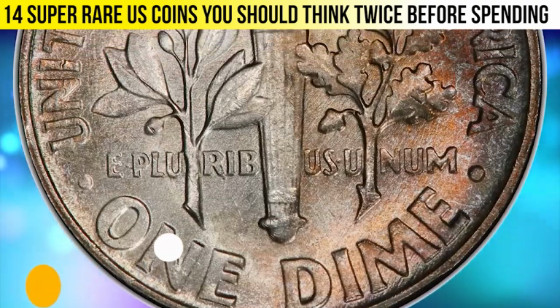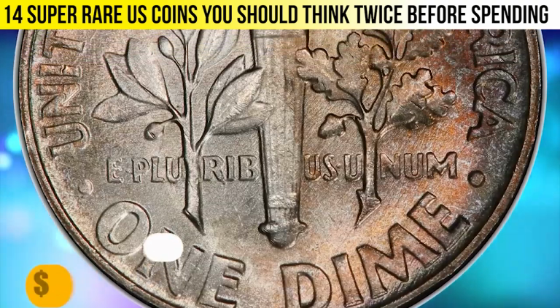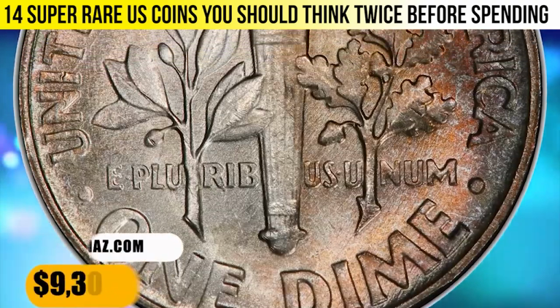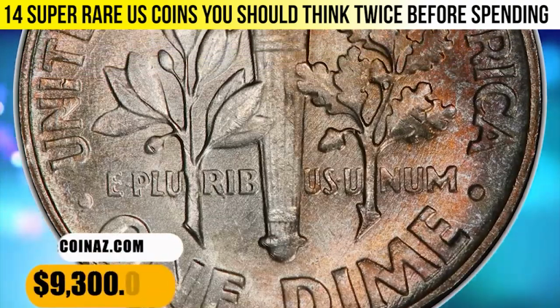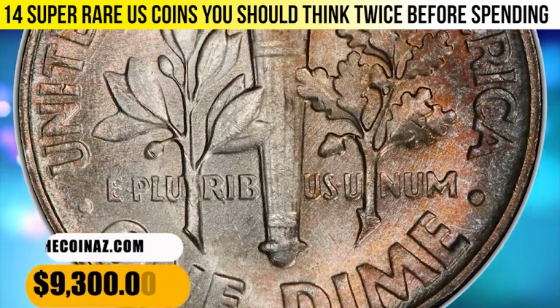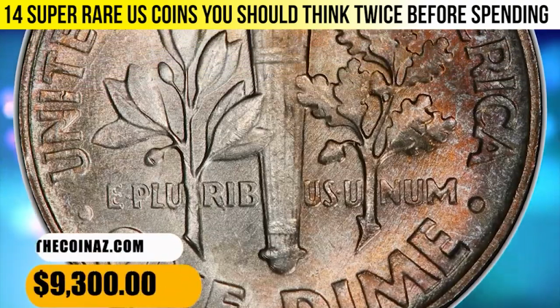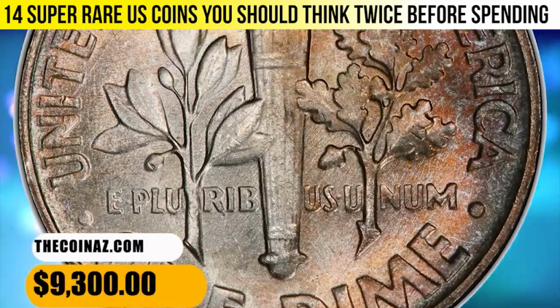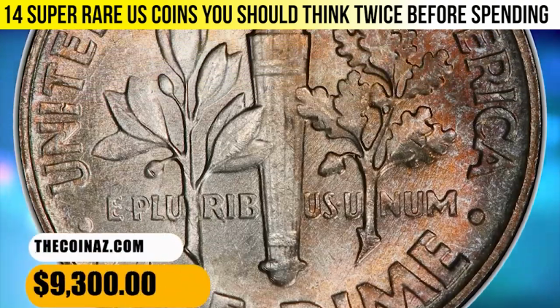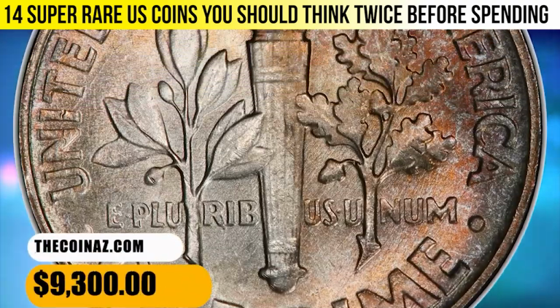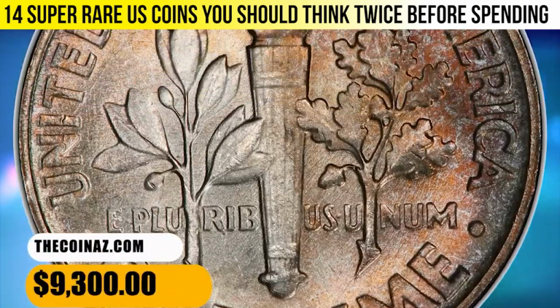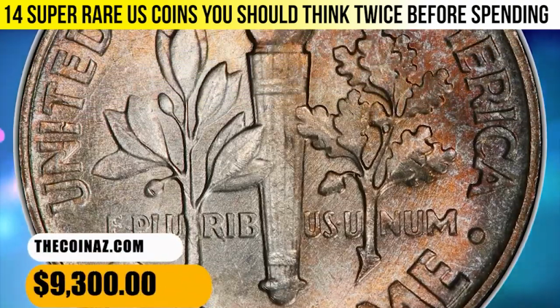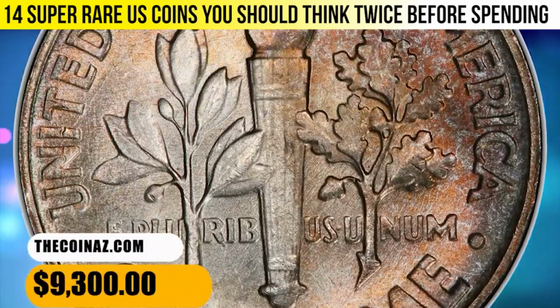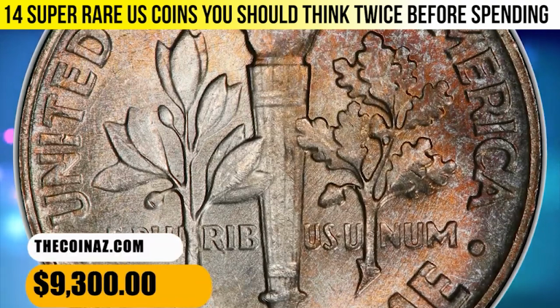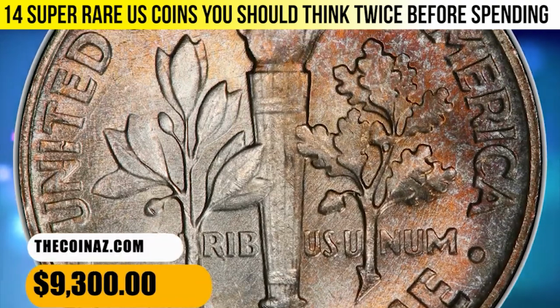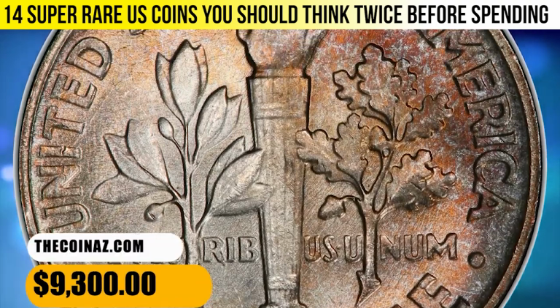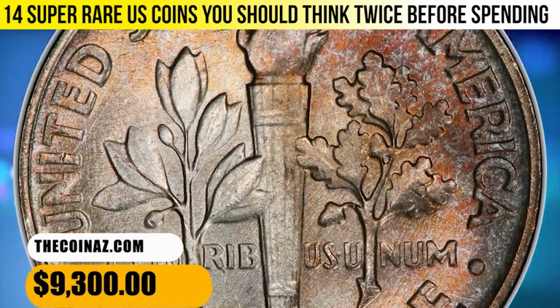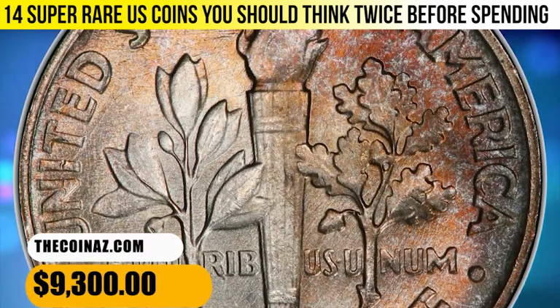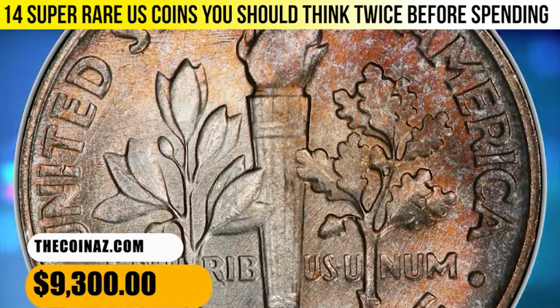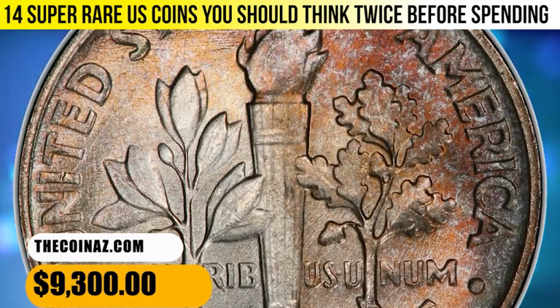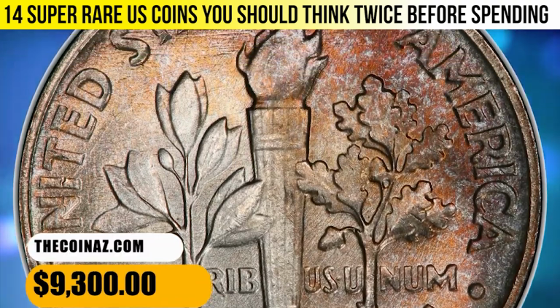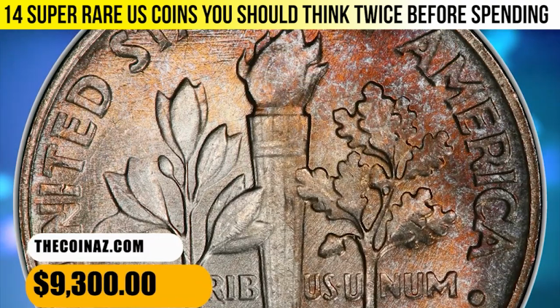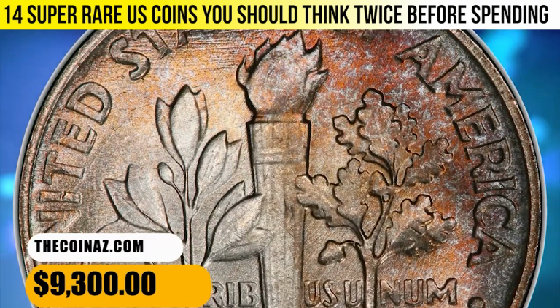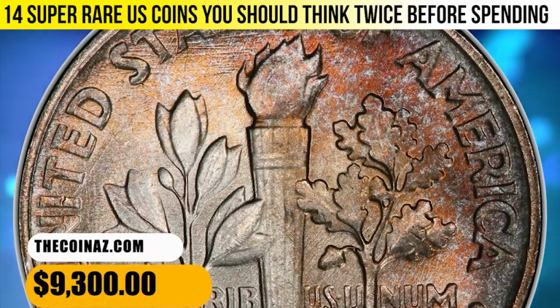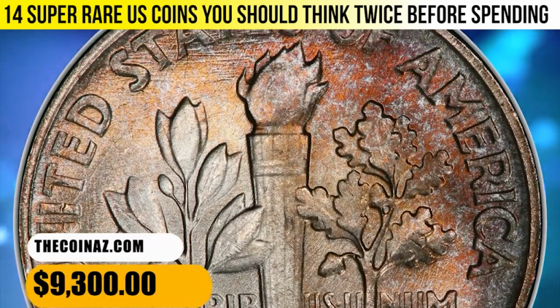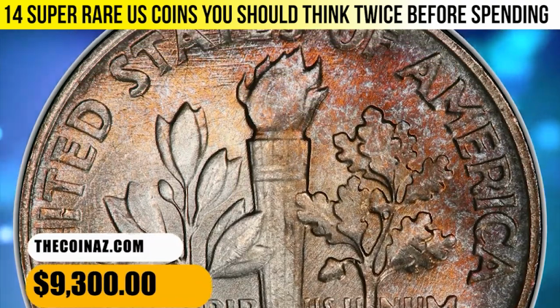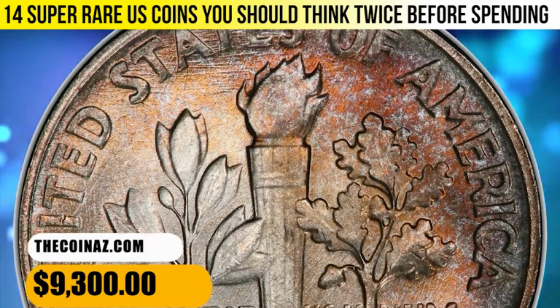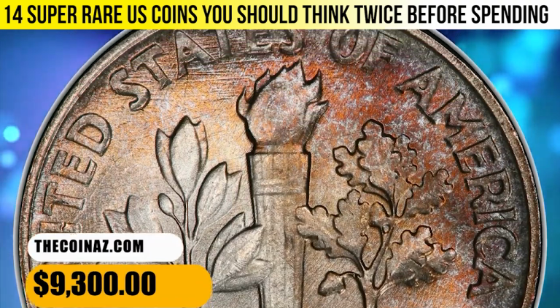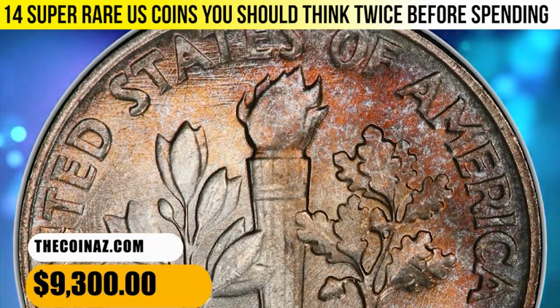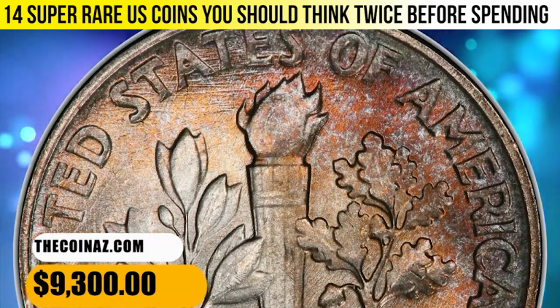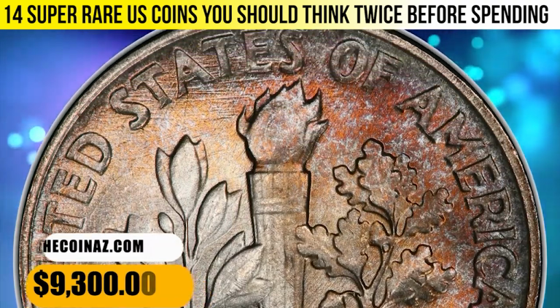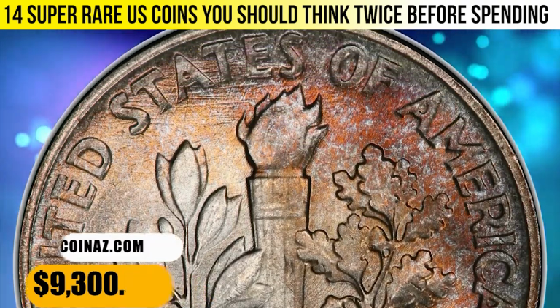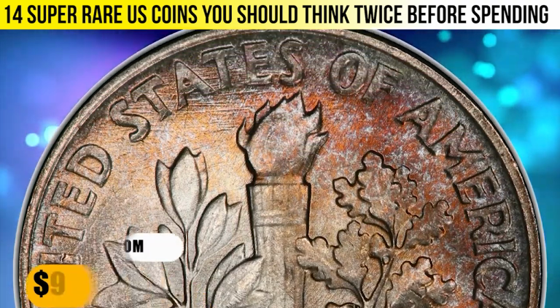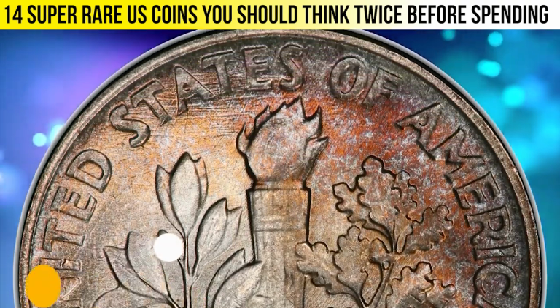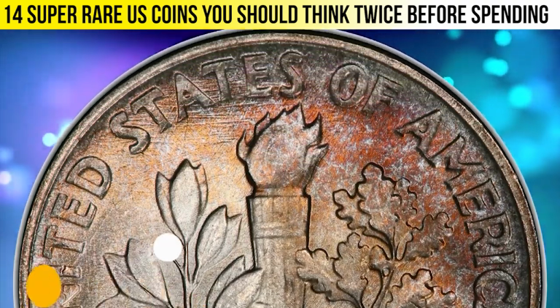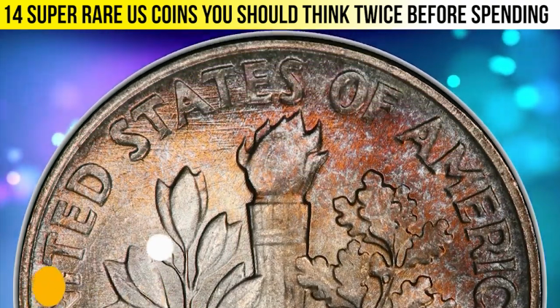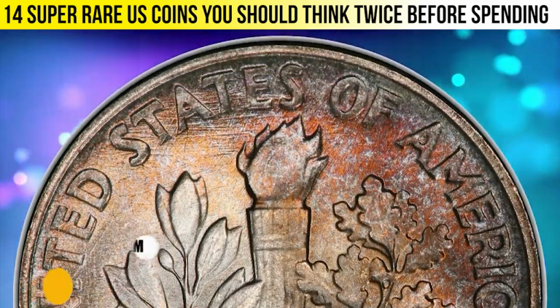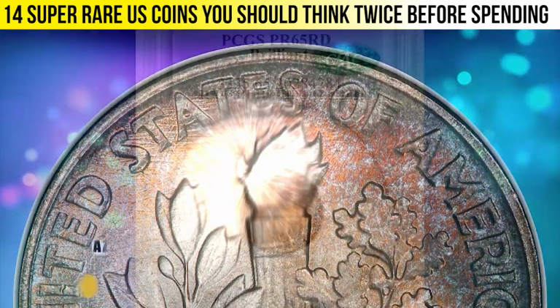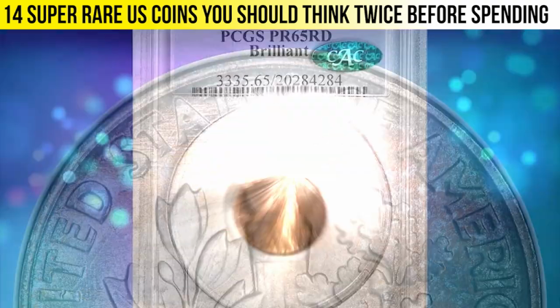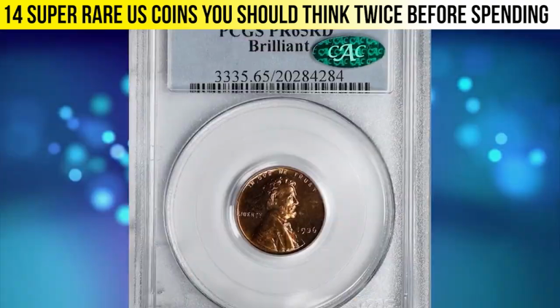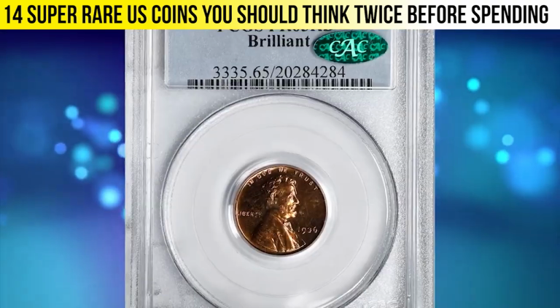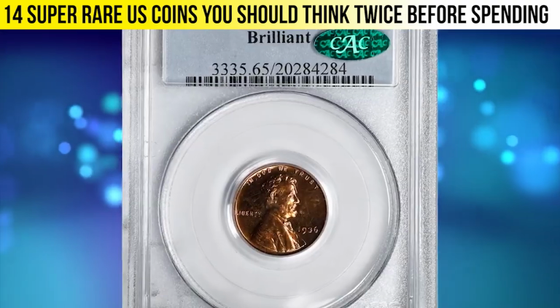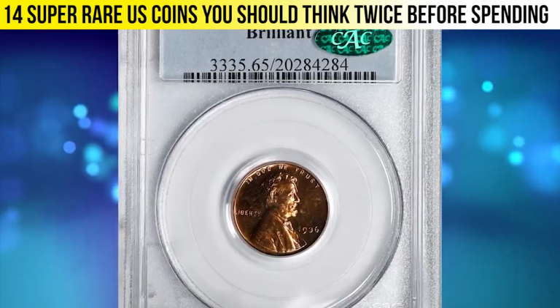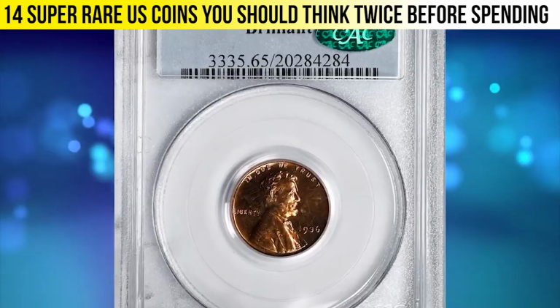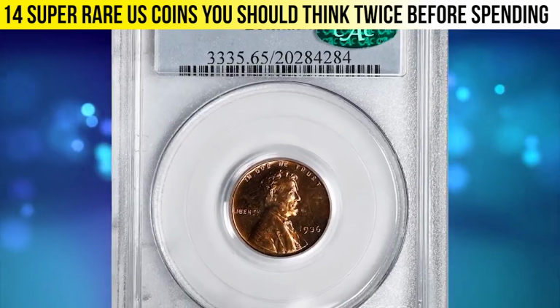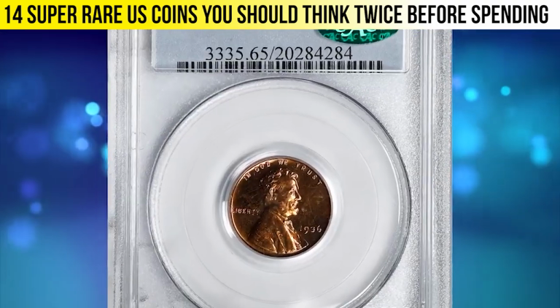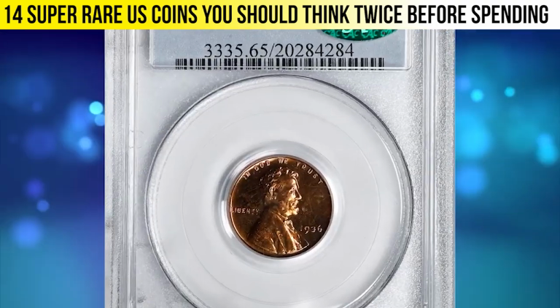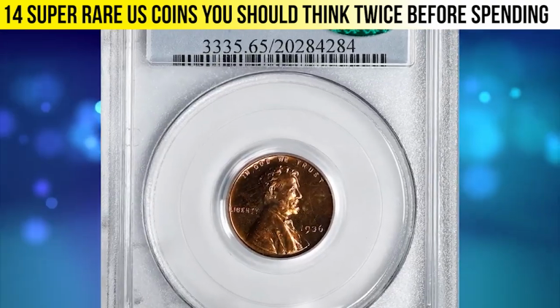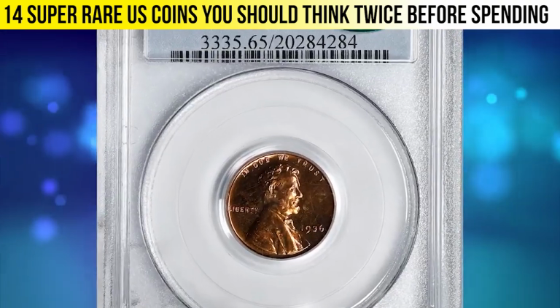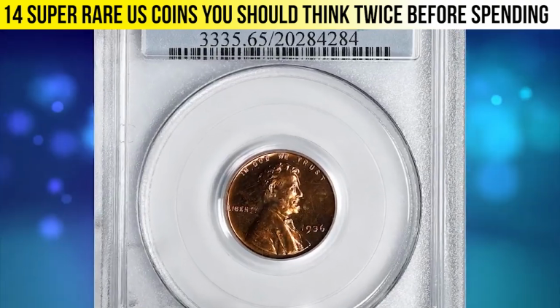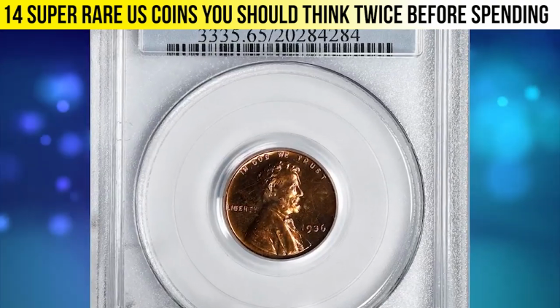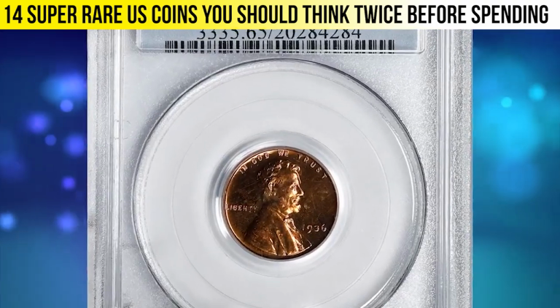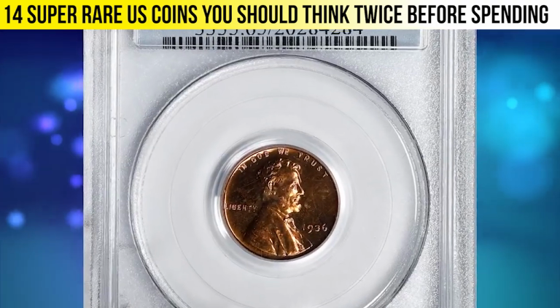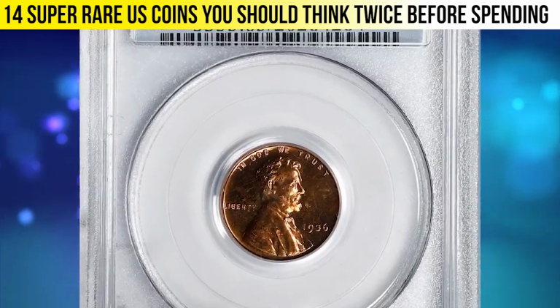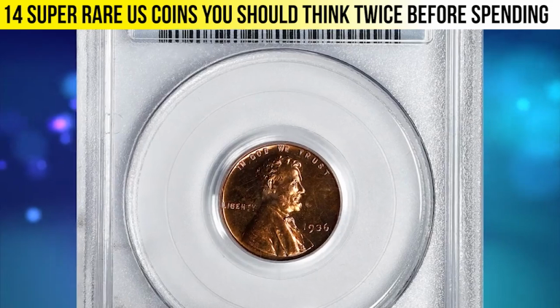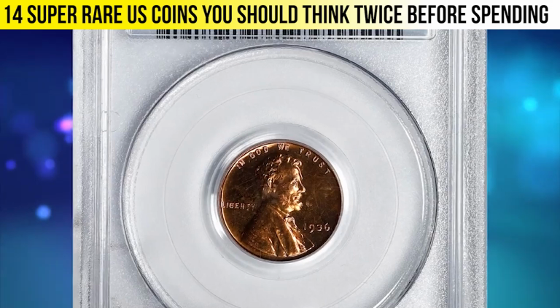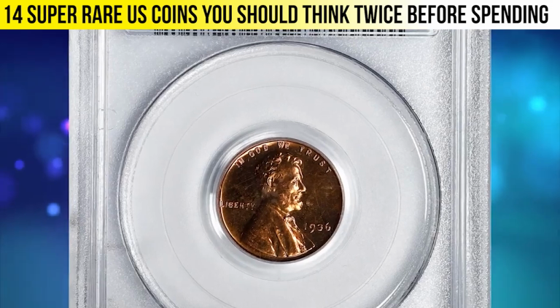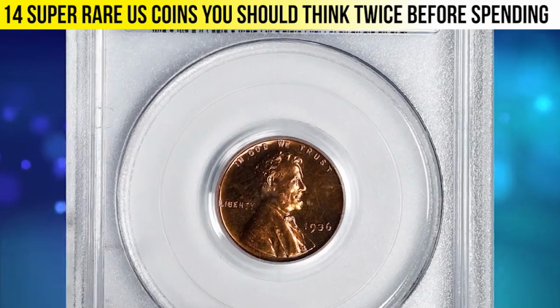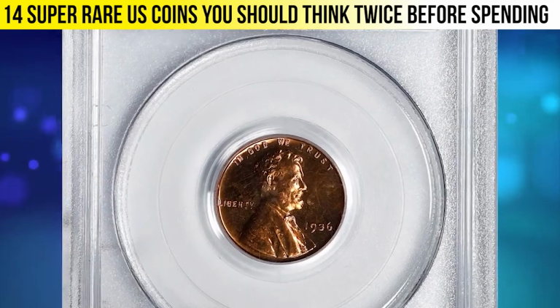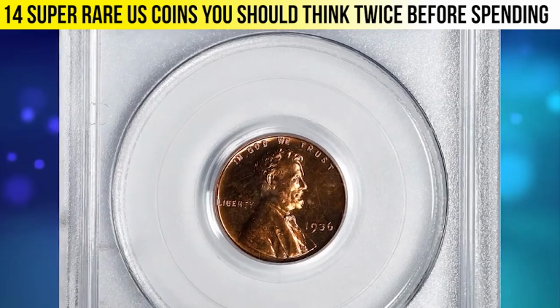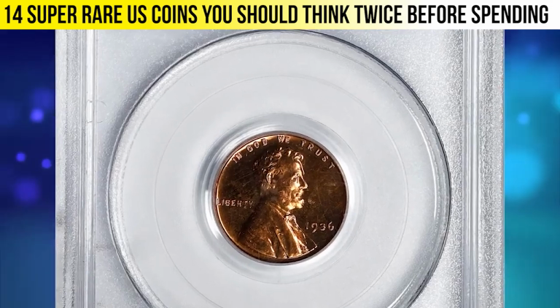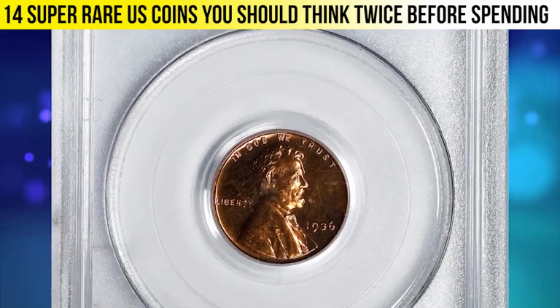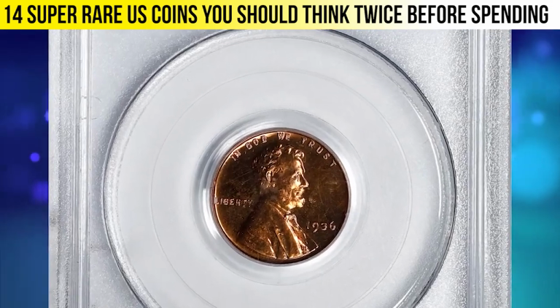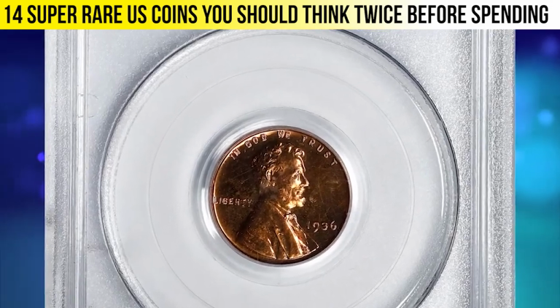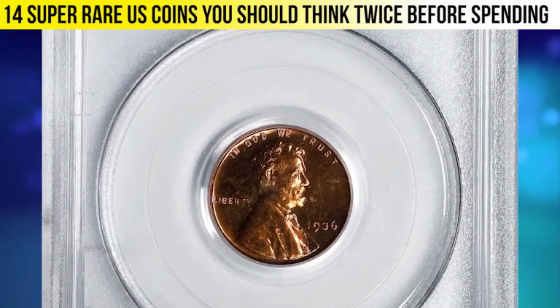Although sharply struck, the torch on the reverse is not sharp enough to gain a Full Bands designation from the grading service. Nevertheless, at this high-end grade, the specimen was sold for $9,300.